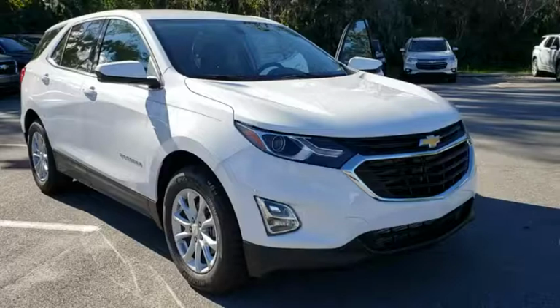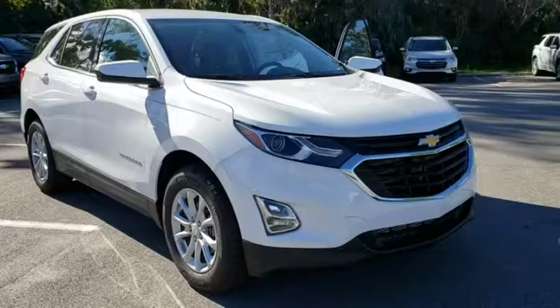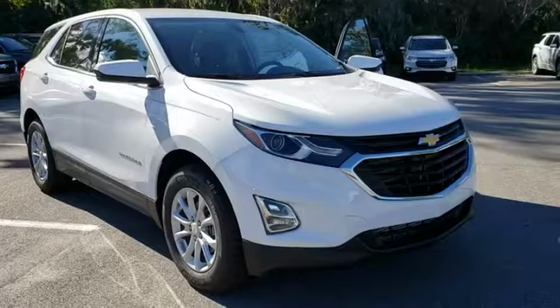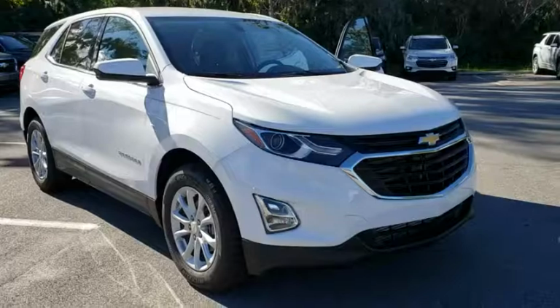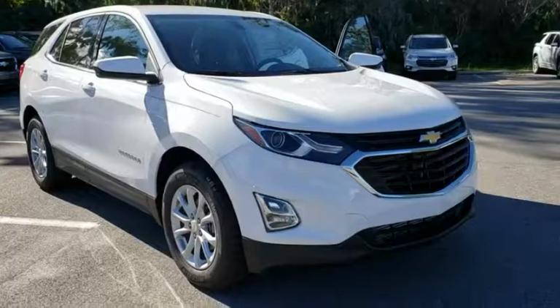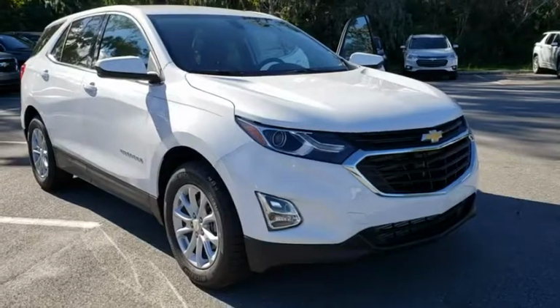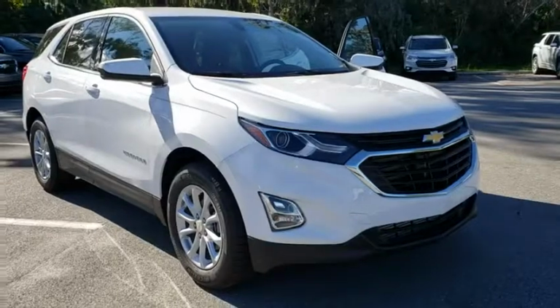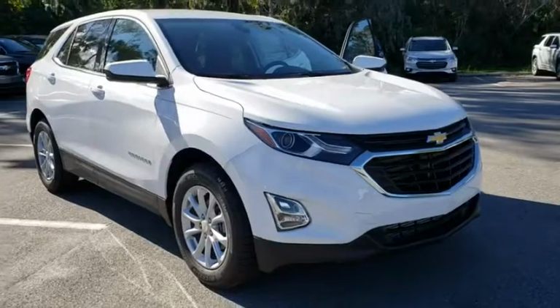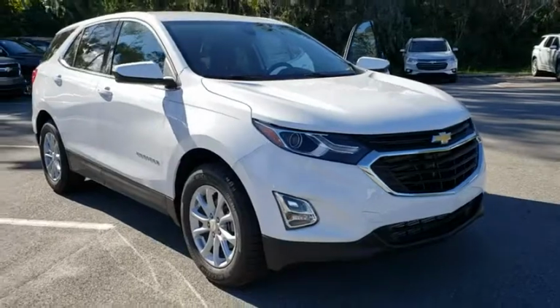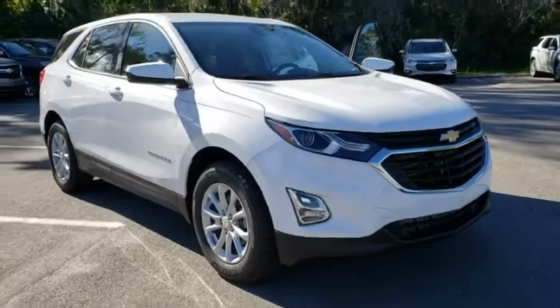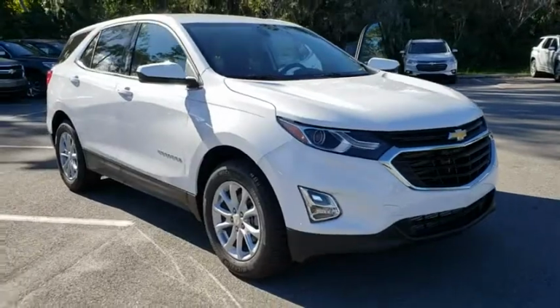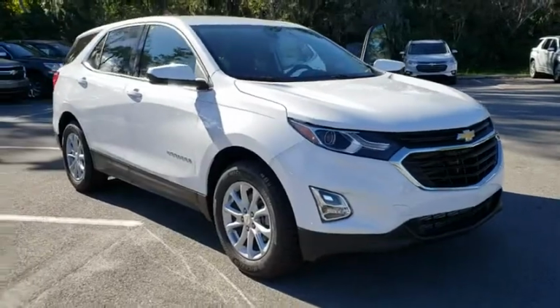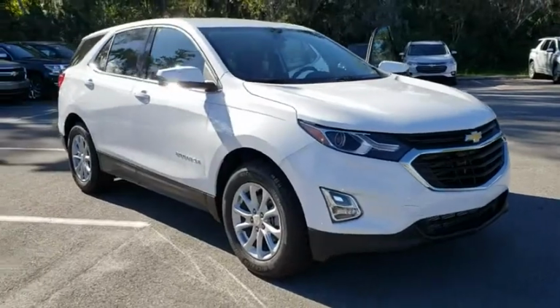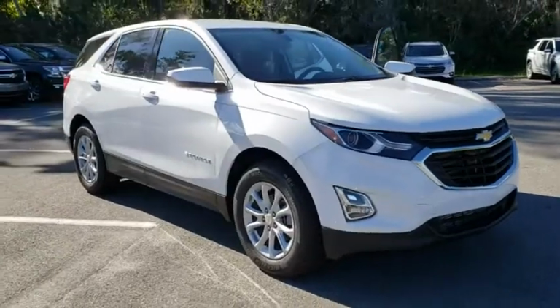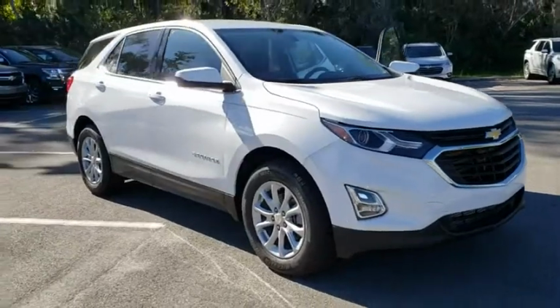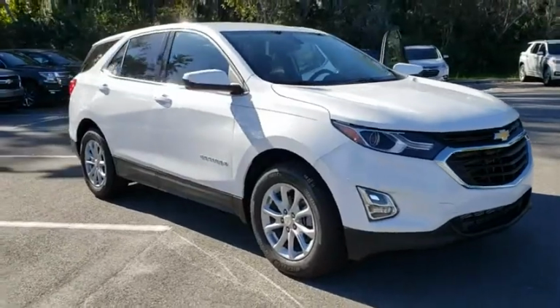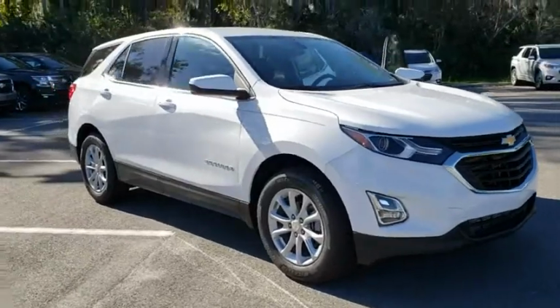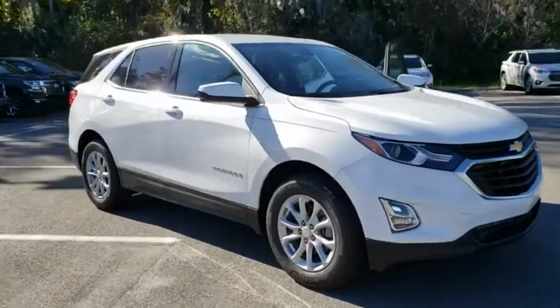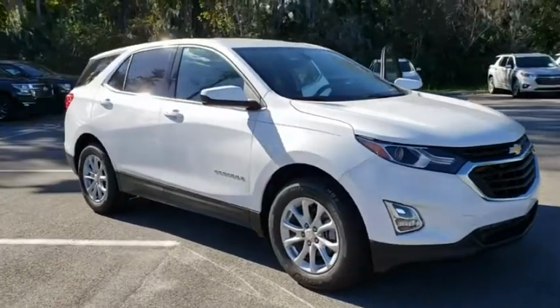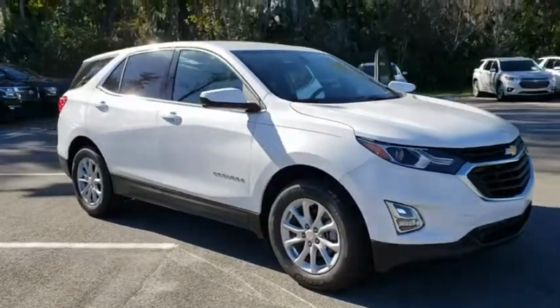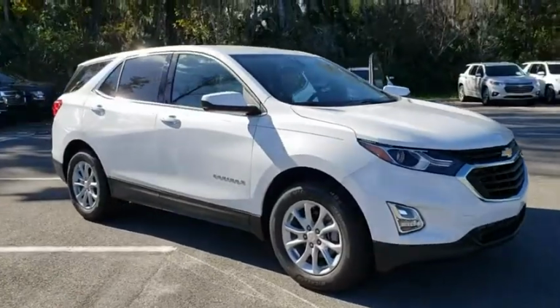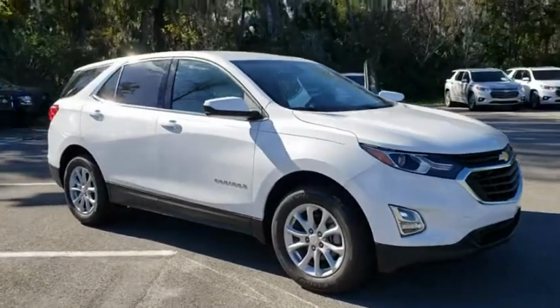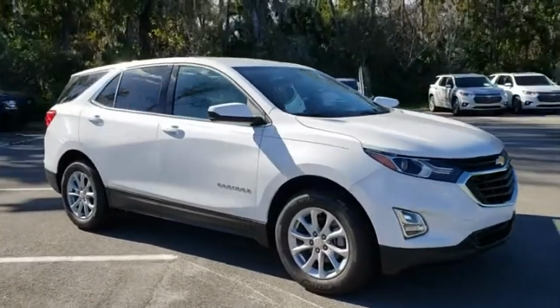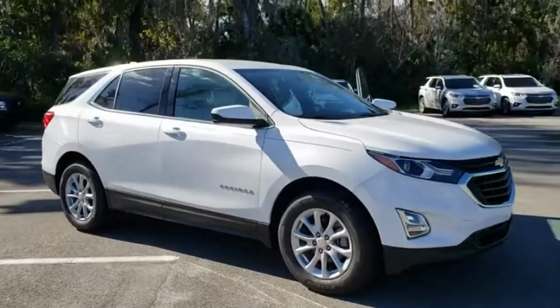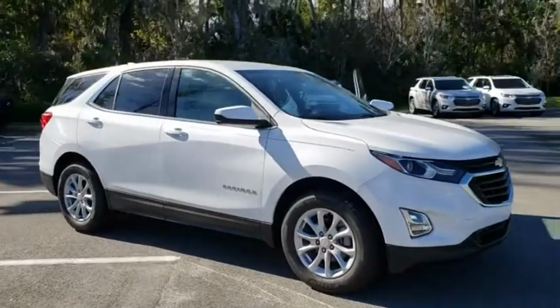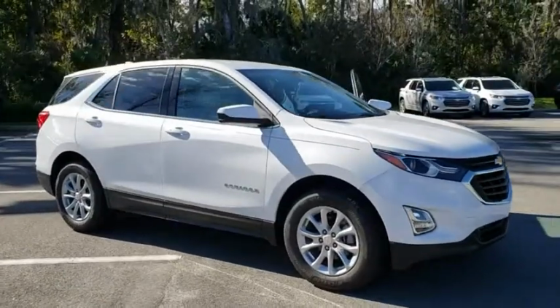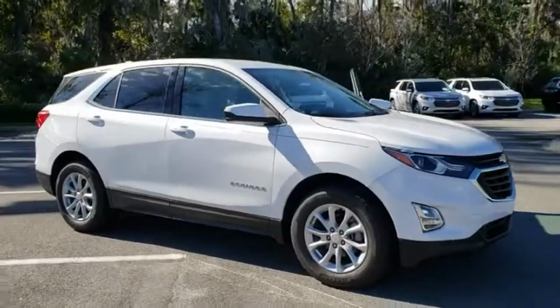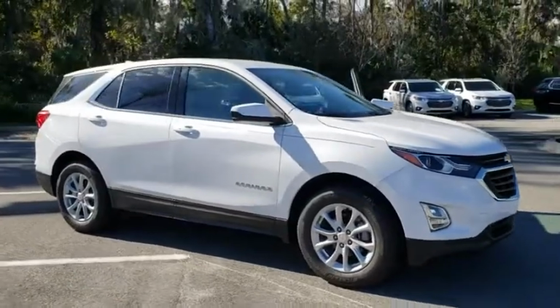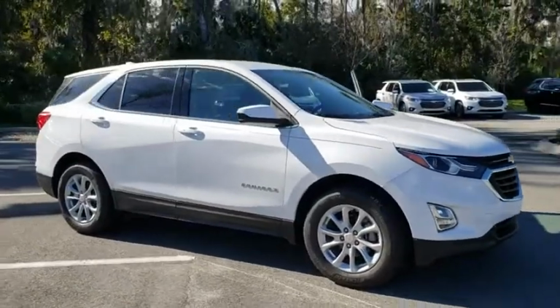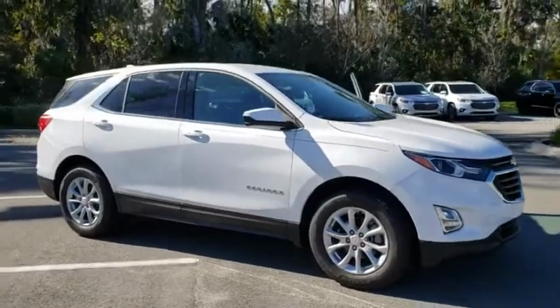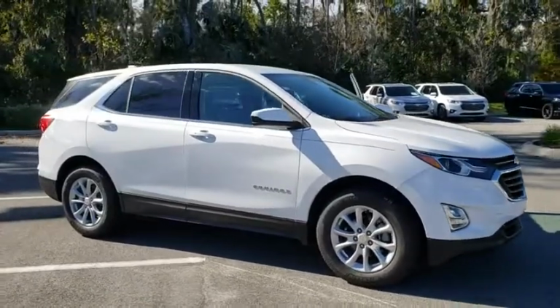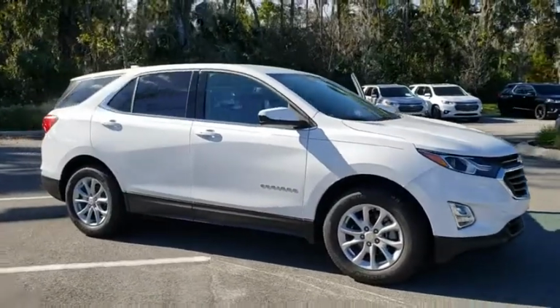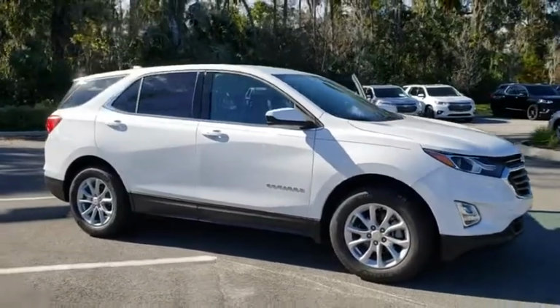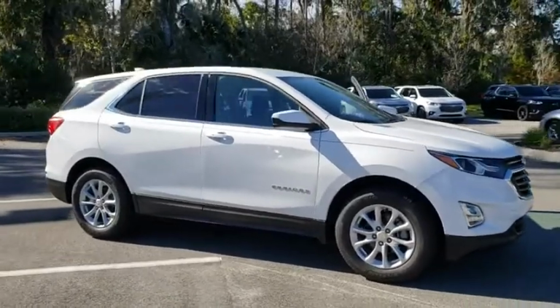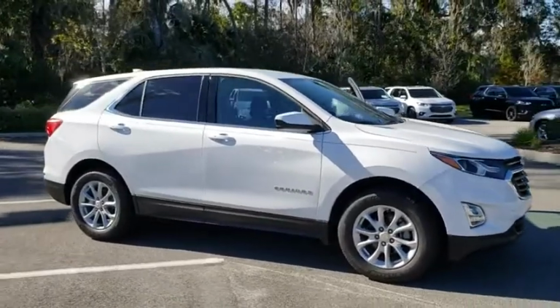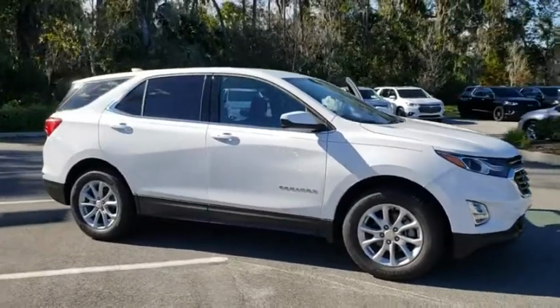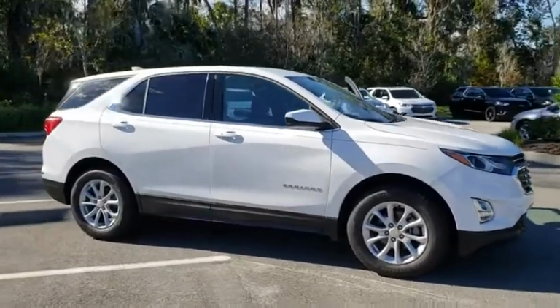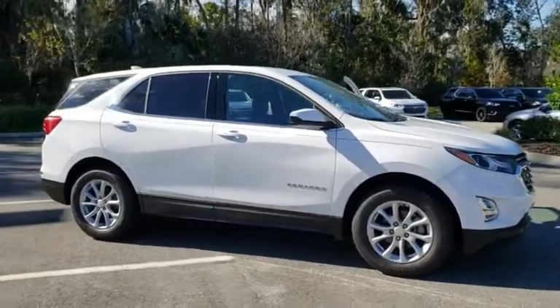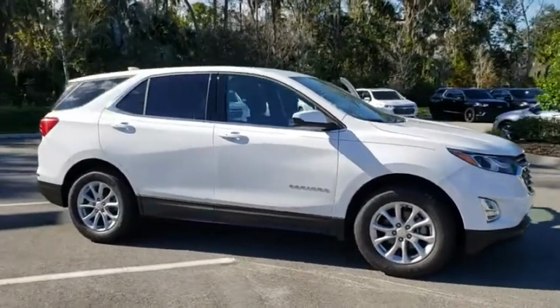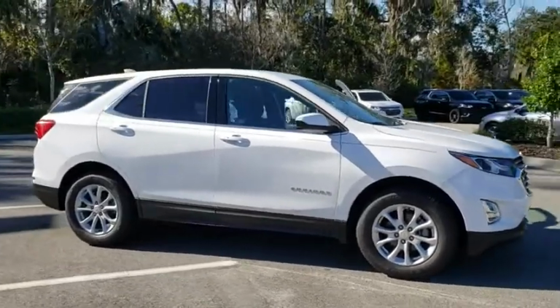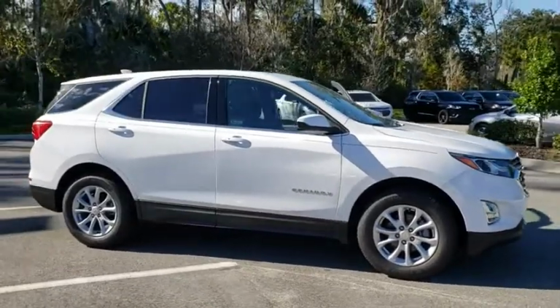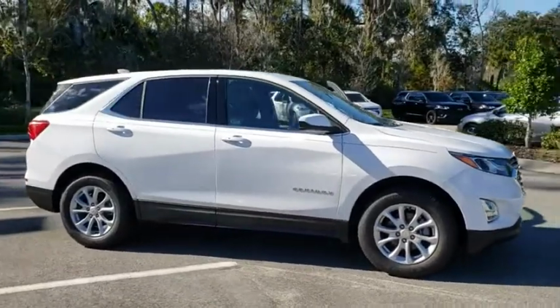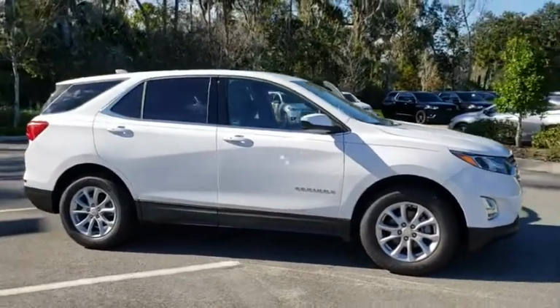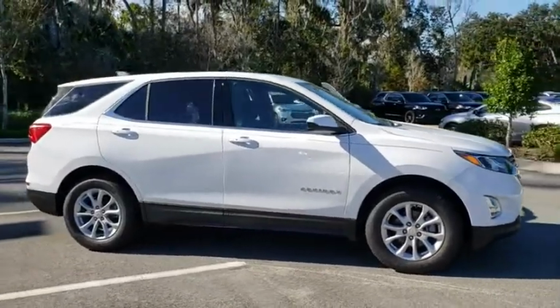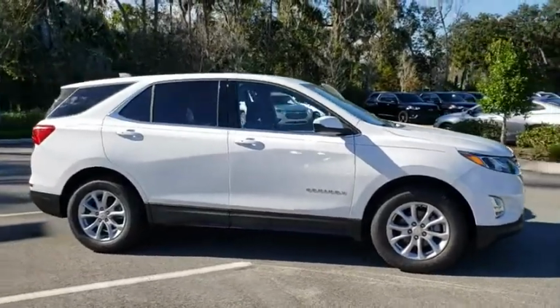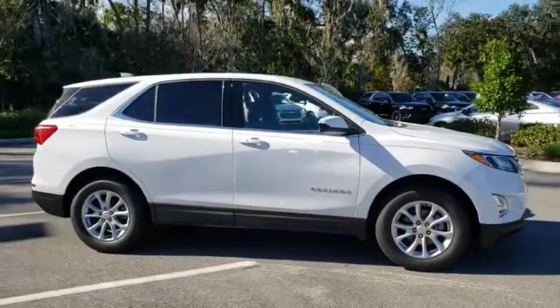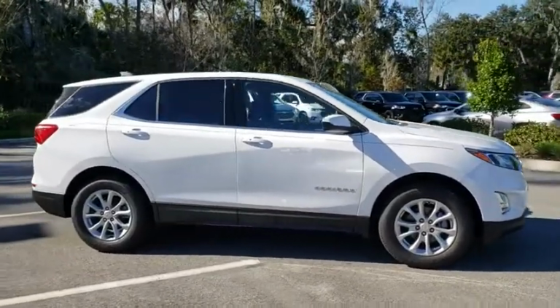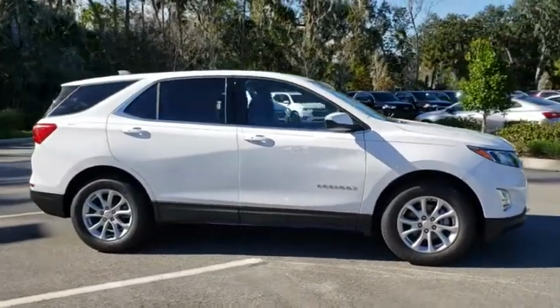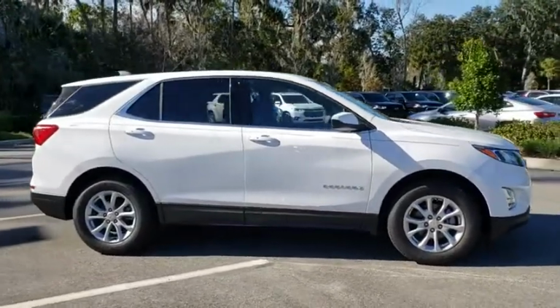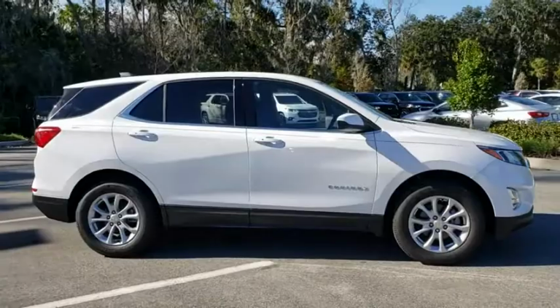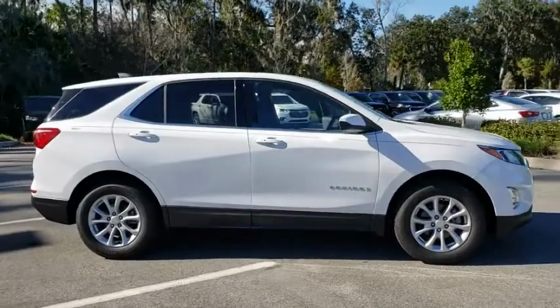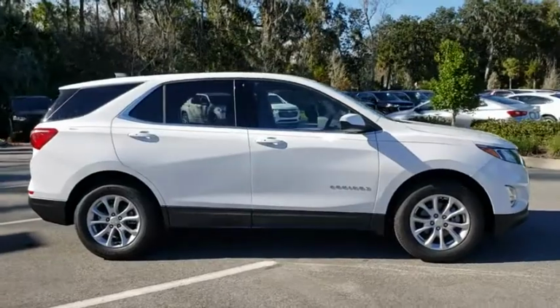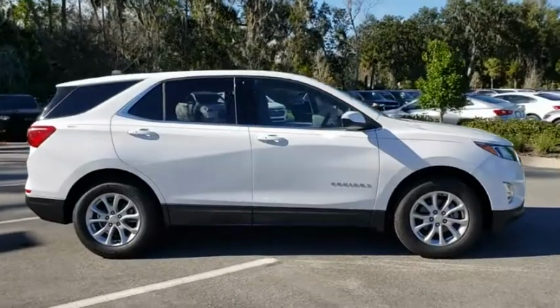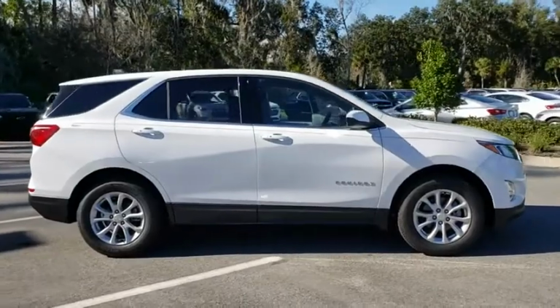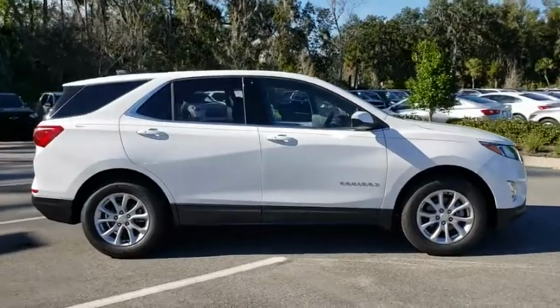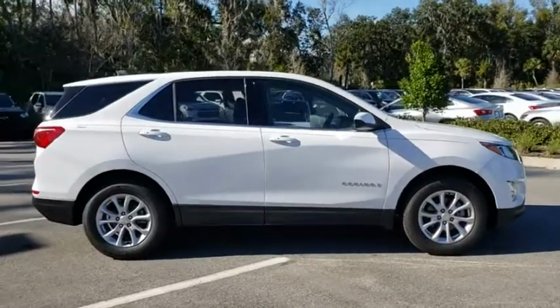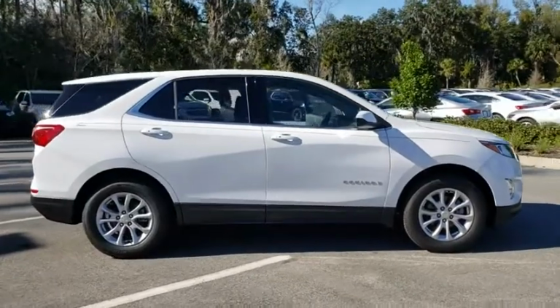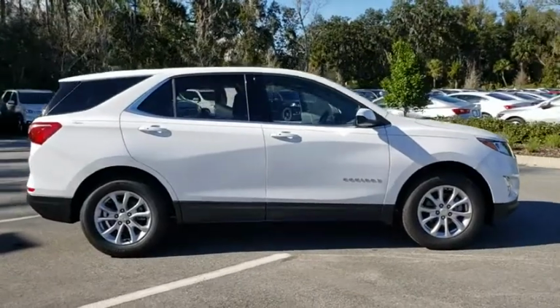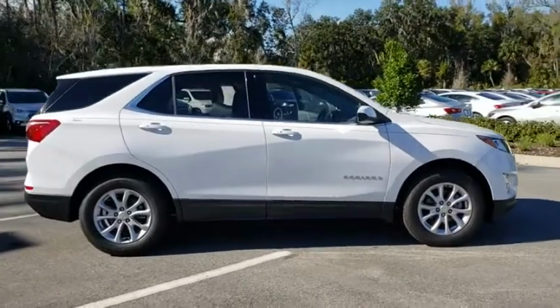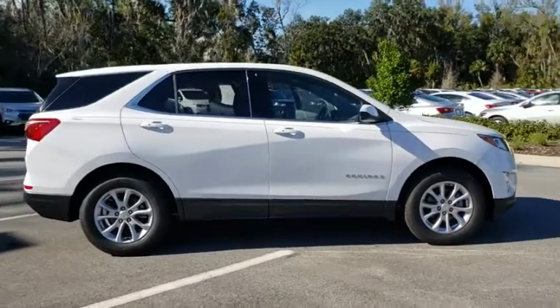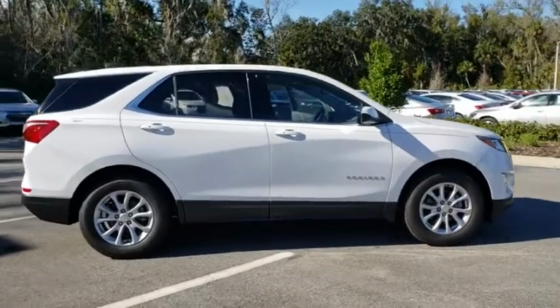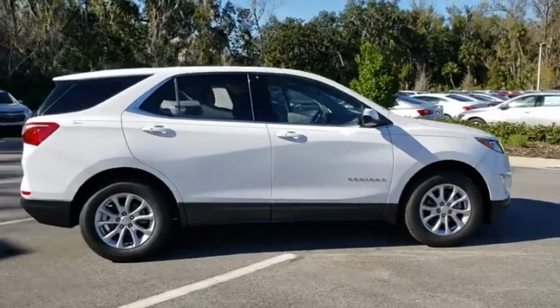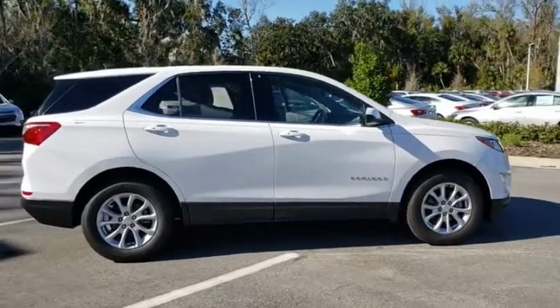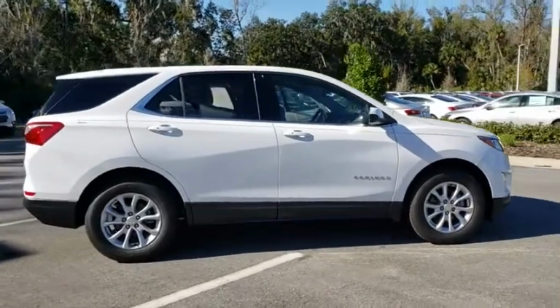2019 Chevrolet Equinox. Fuel efficiency, safety, and value equals the Chevy Equinox.